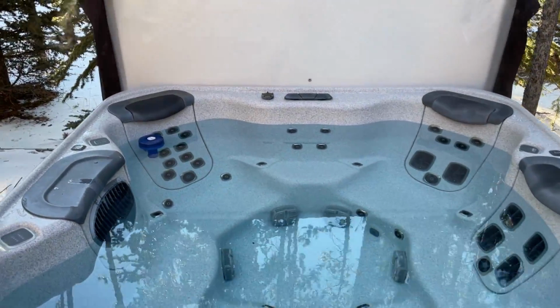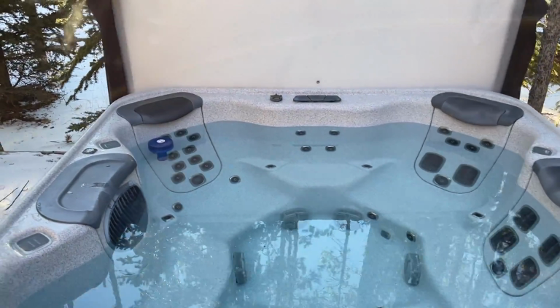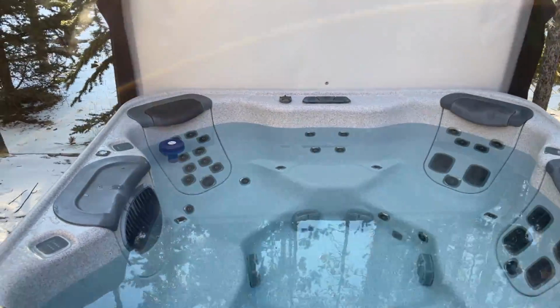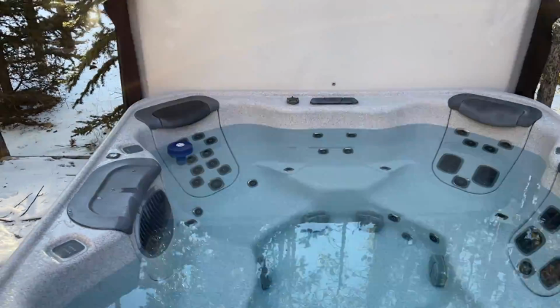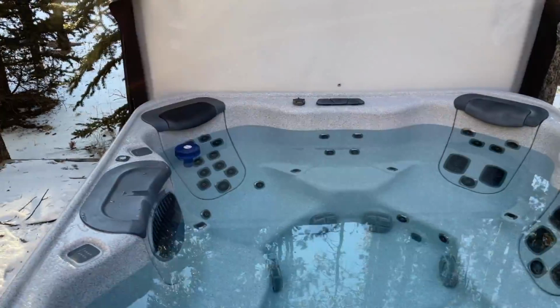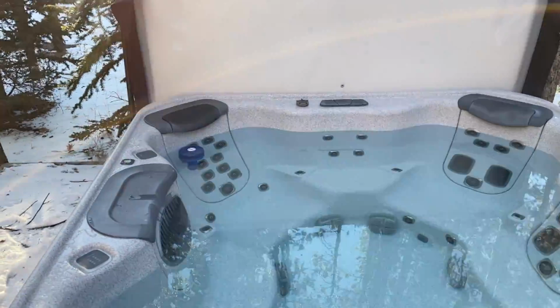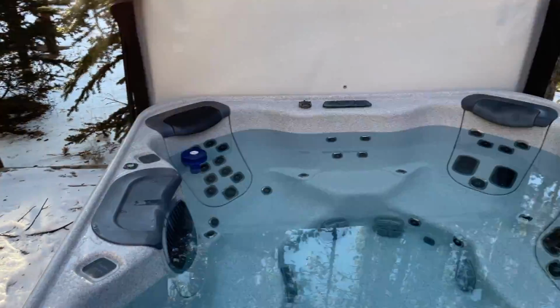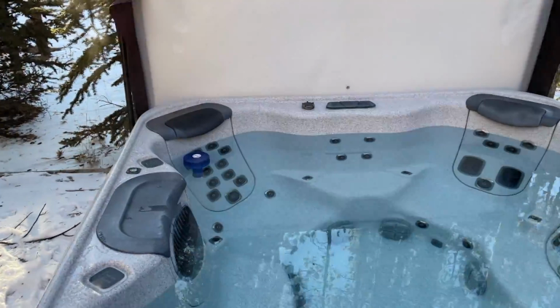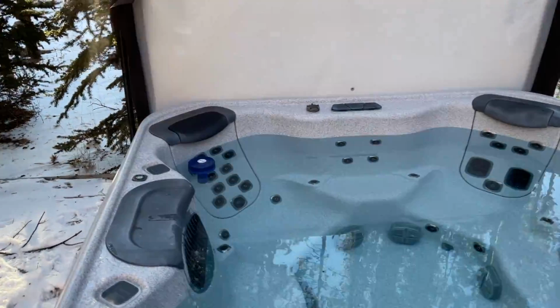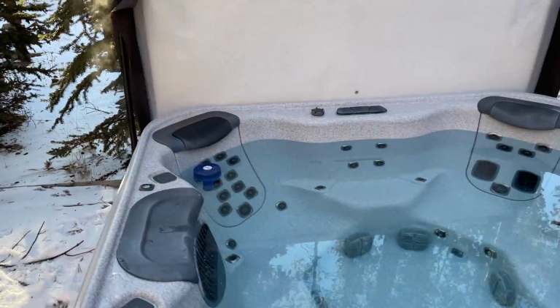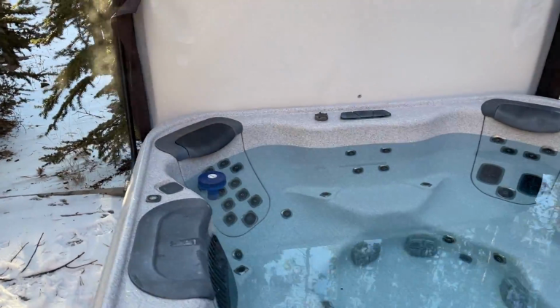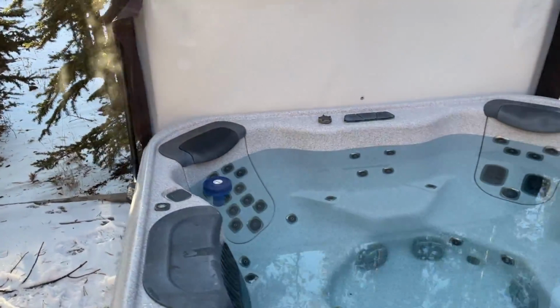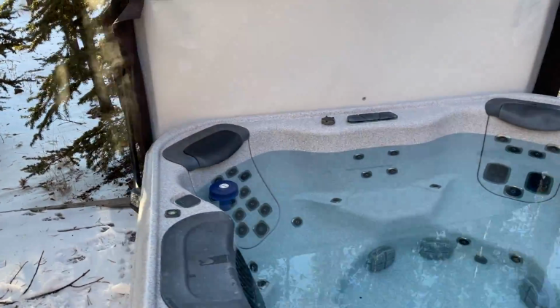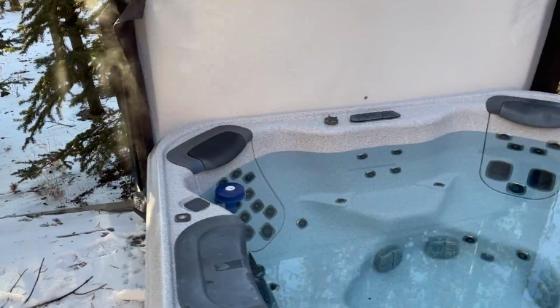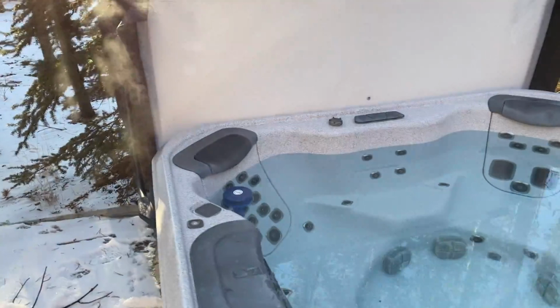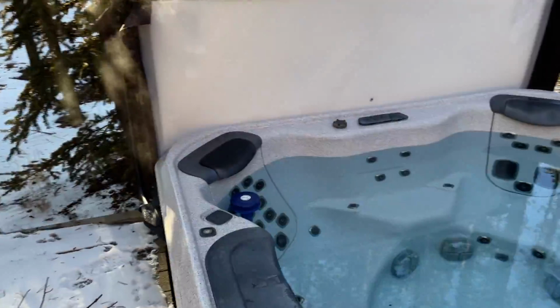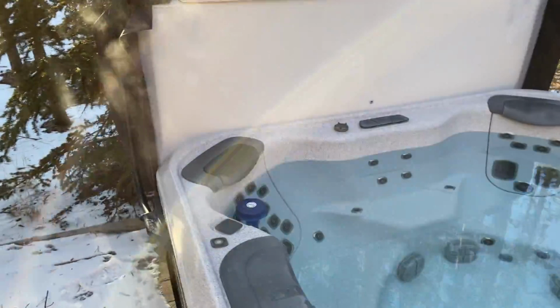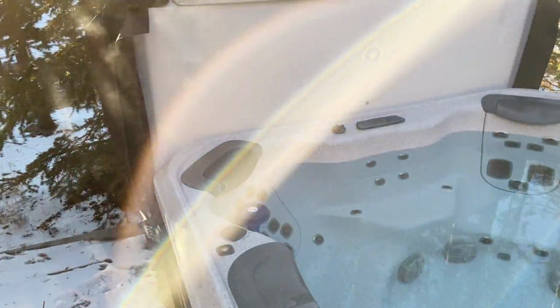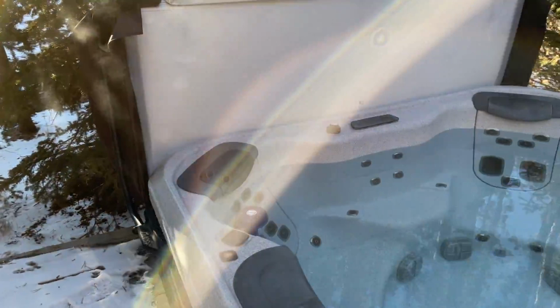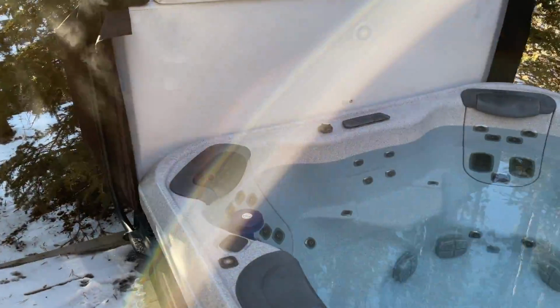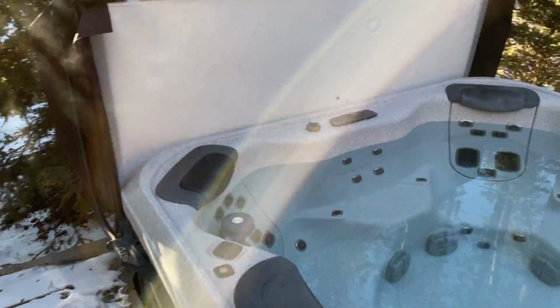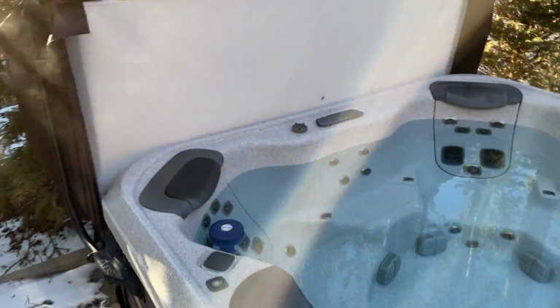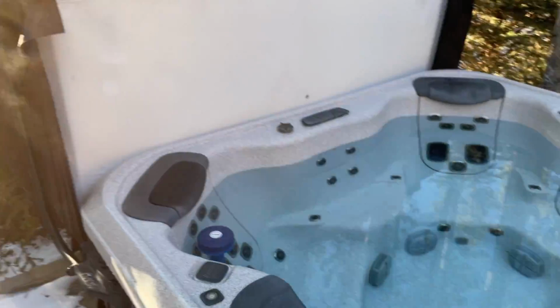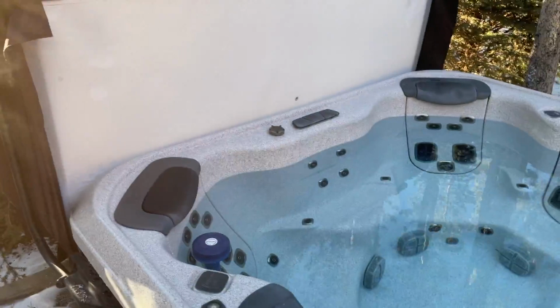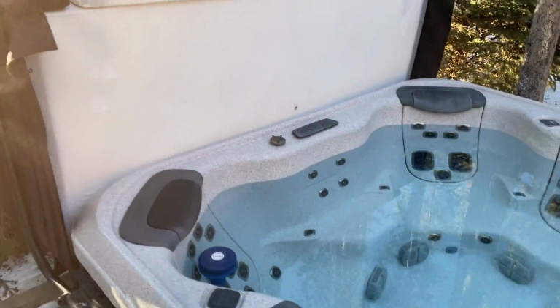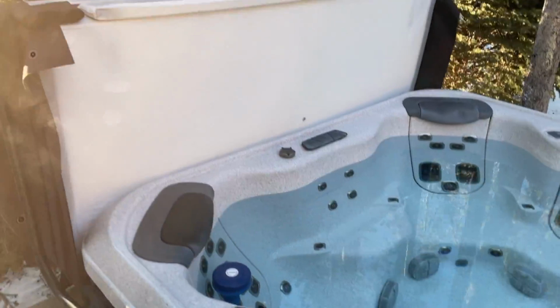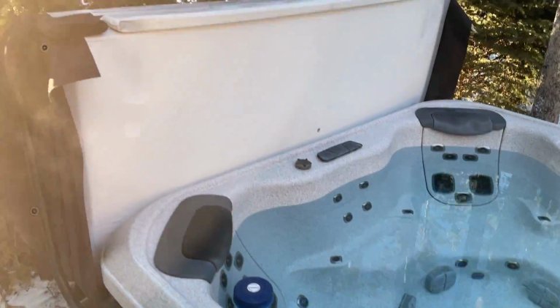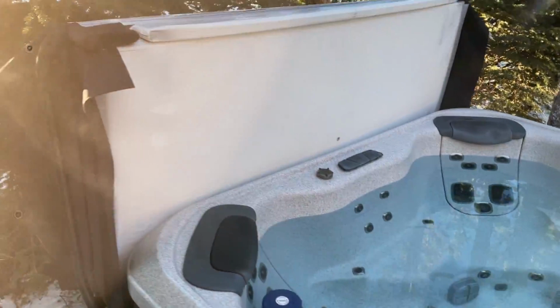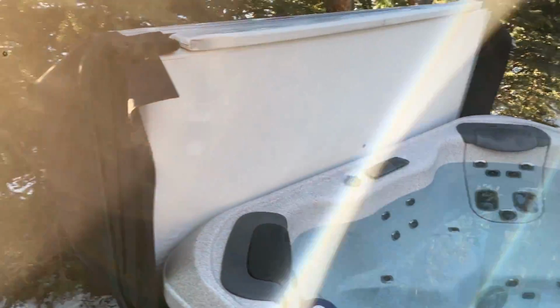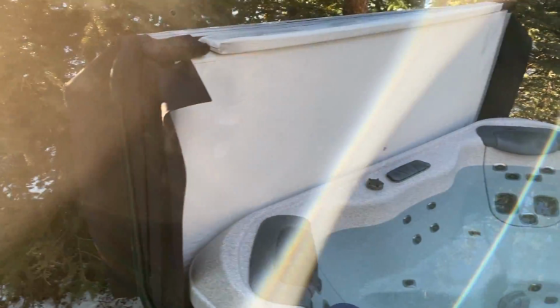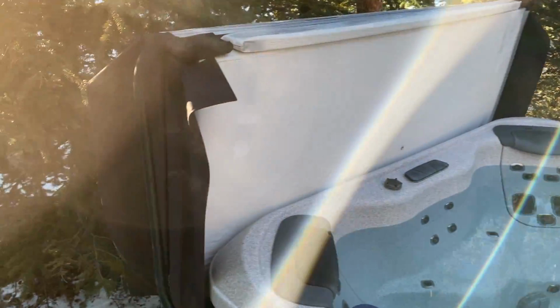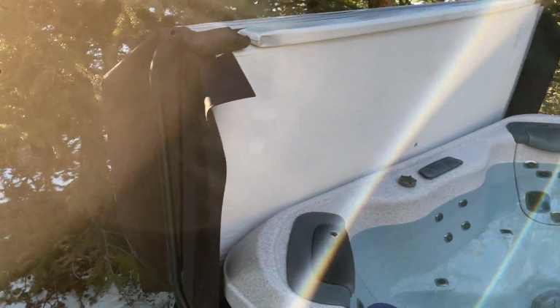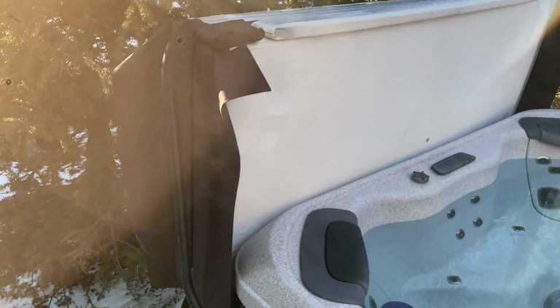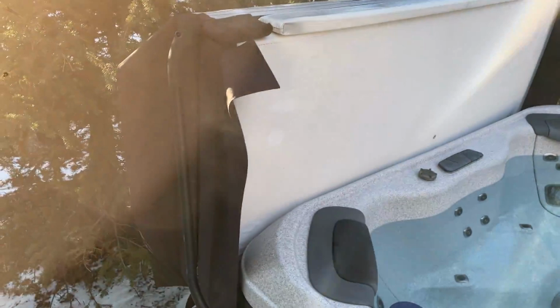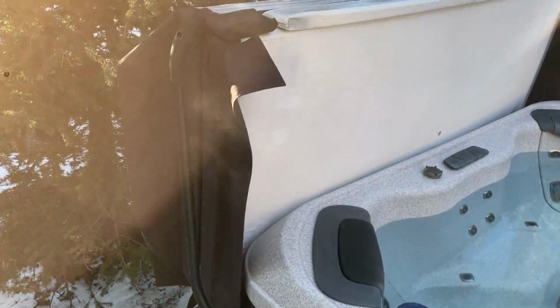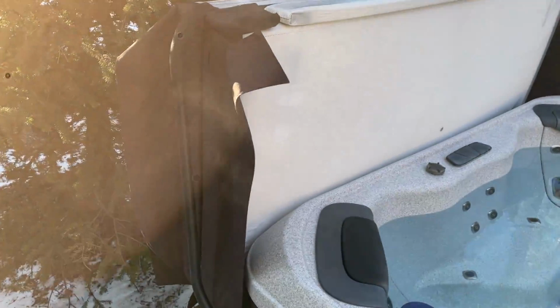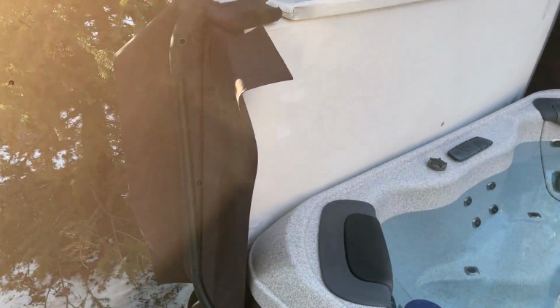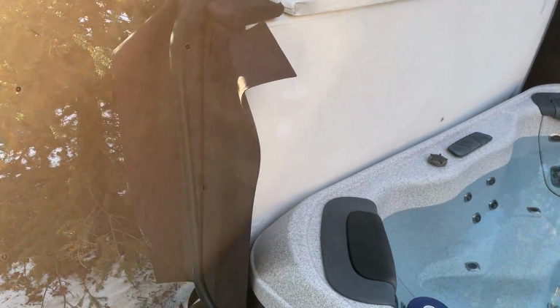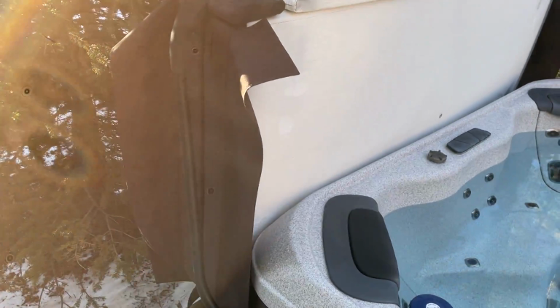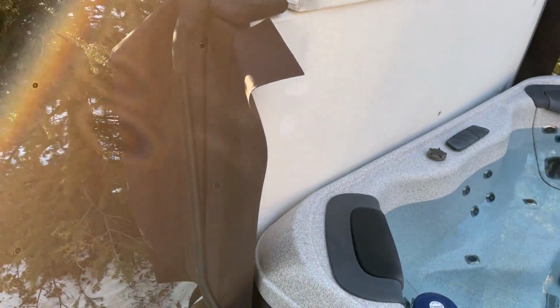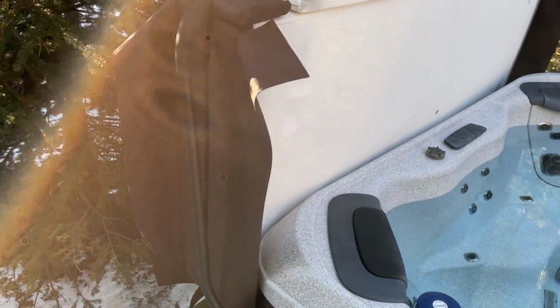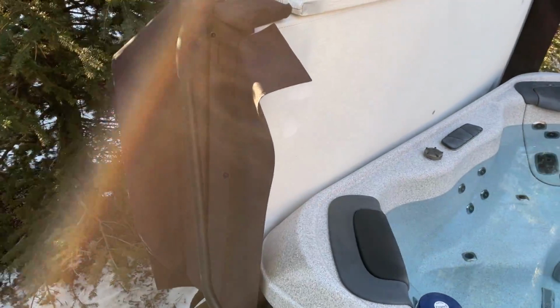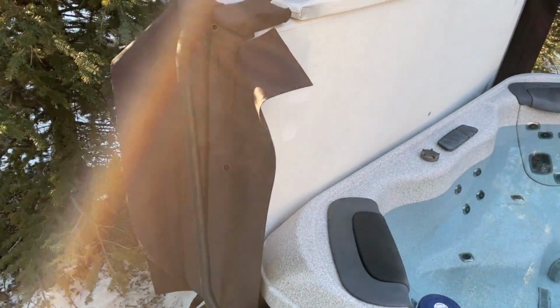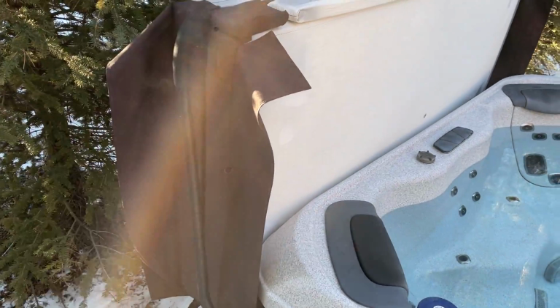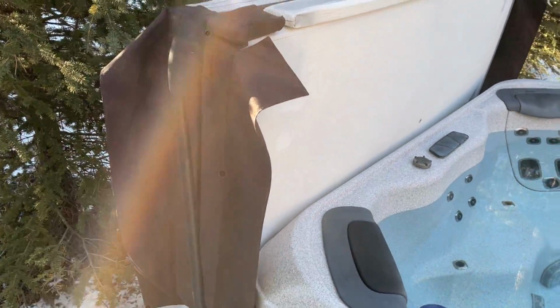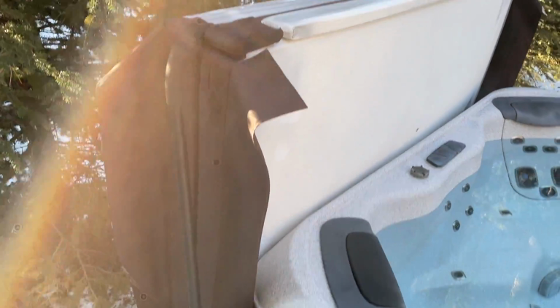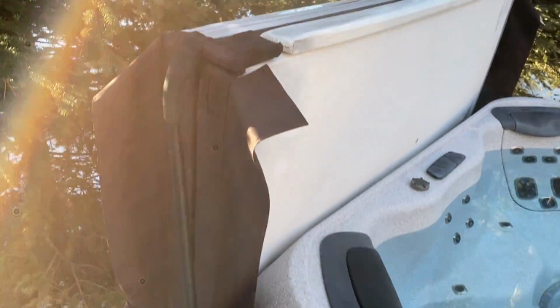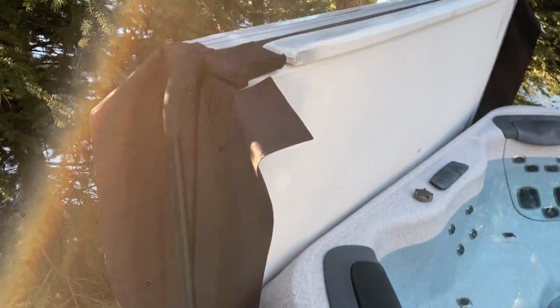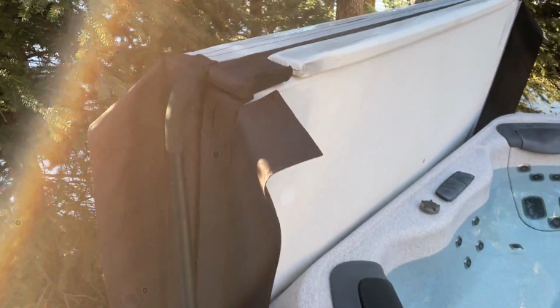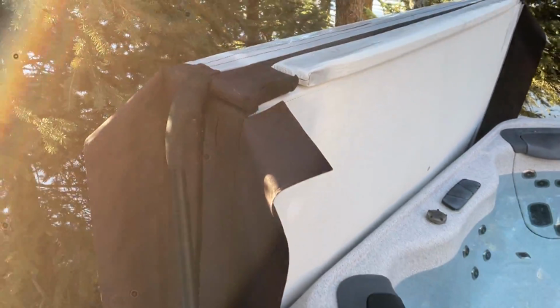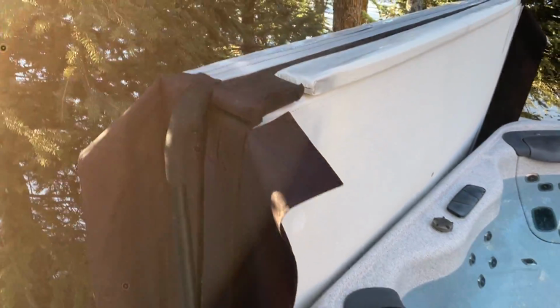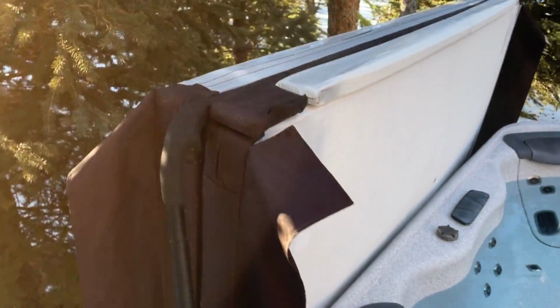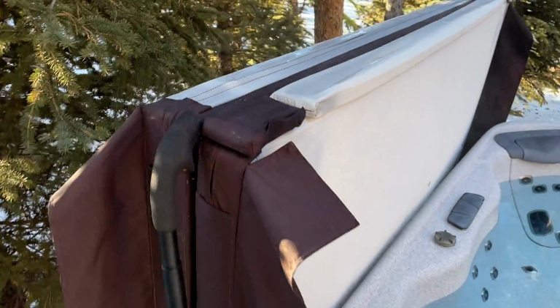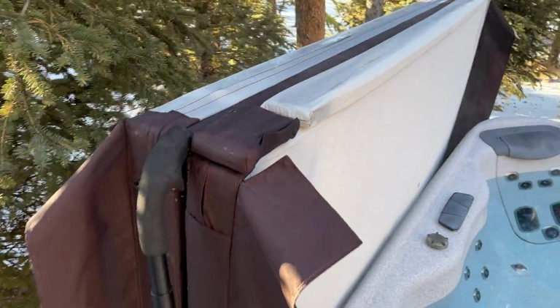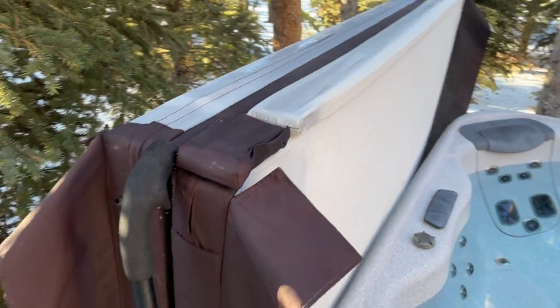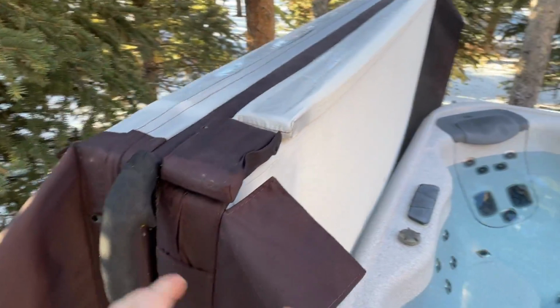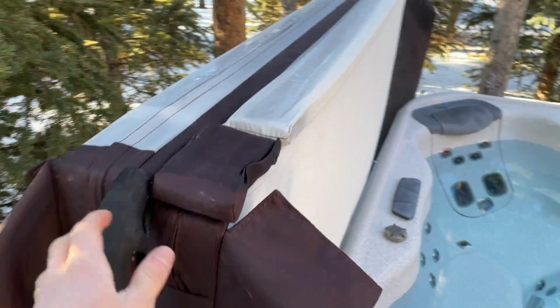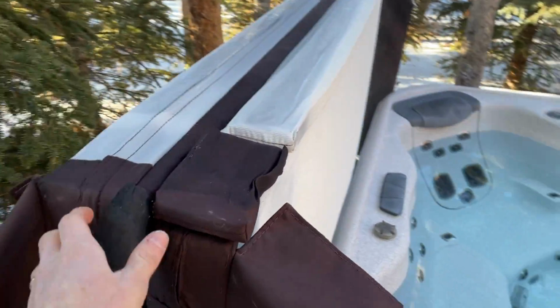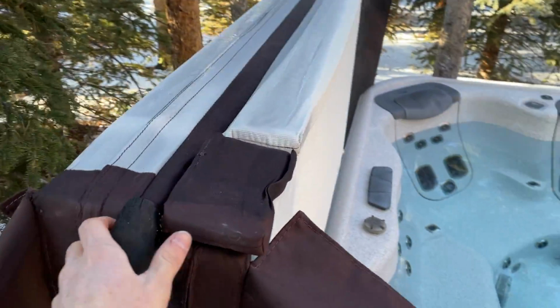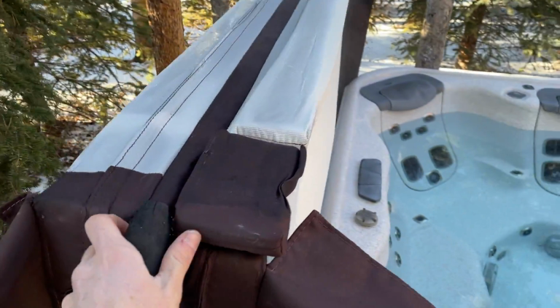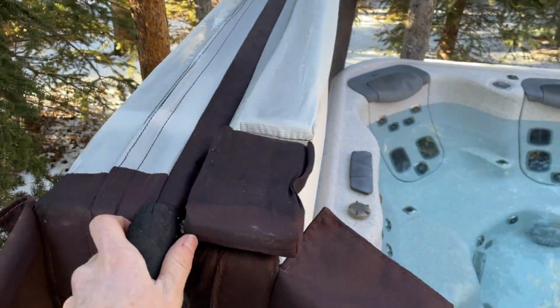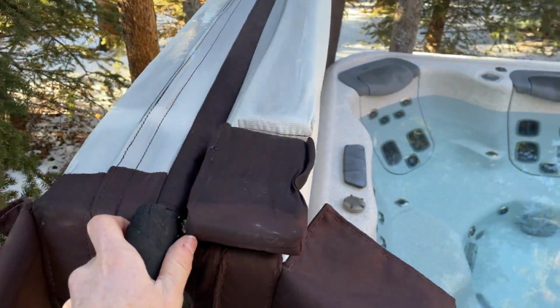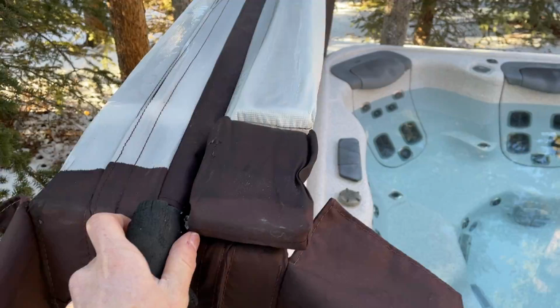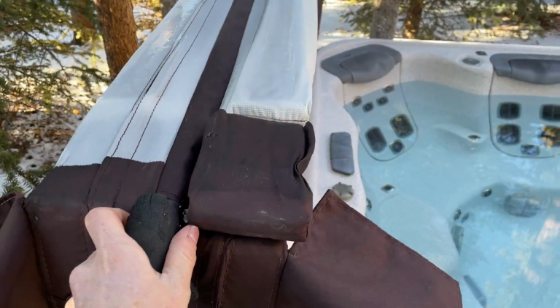First off, you're gonna want to open up the cover. You'll fold it in half and then use this bar to pull it up and over.